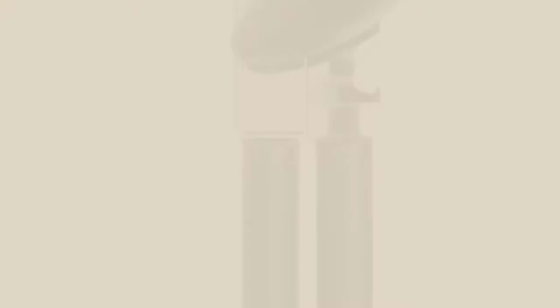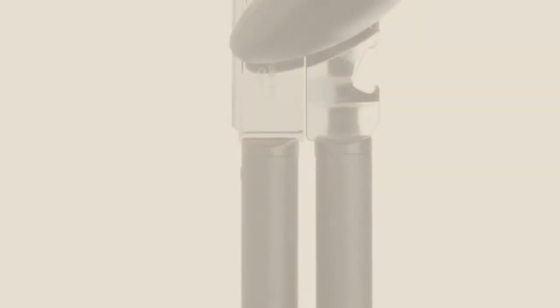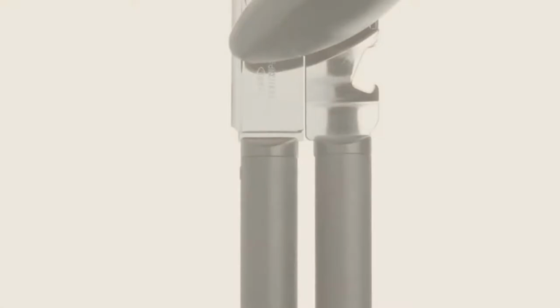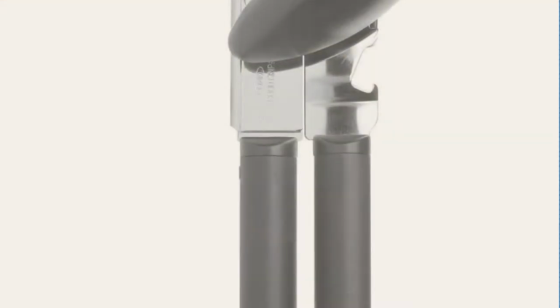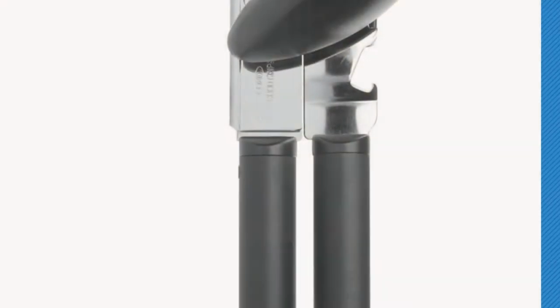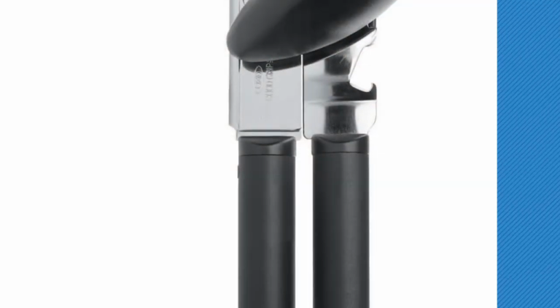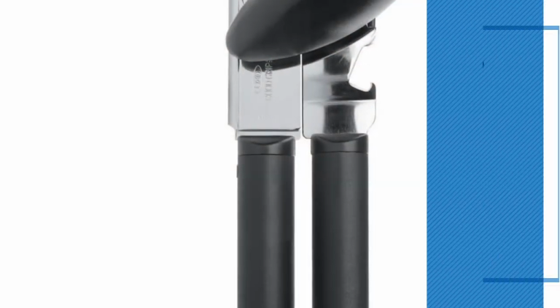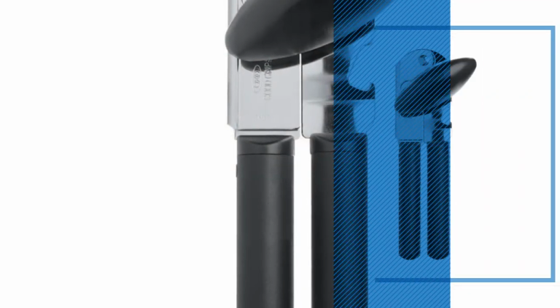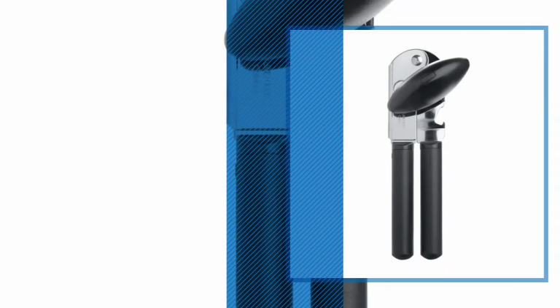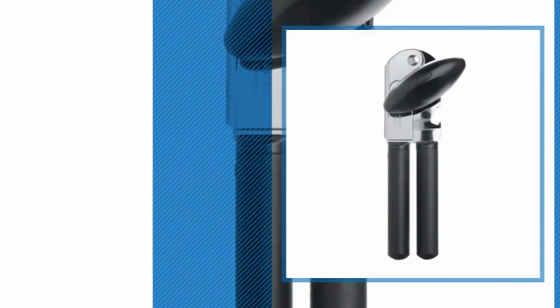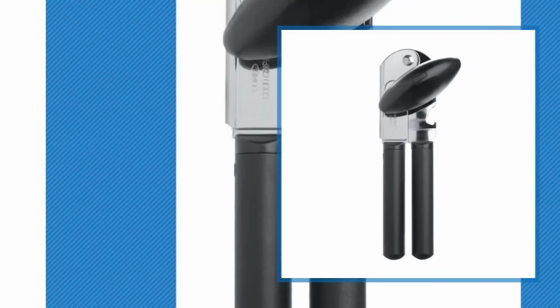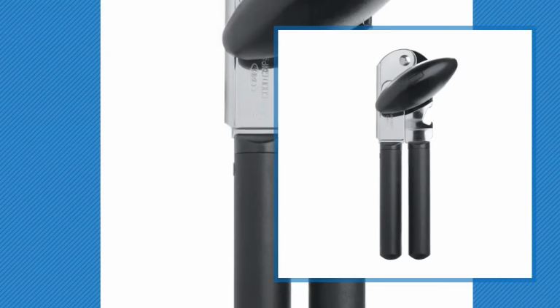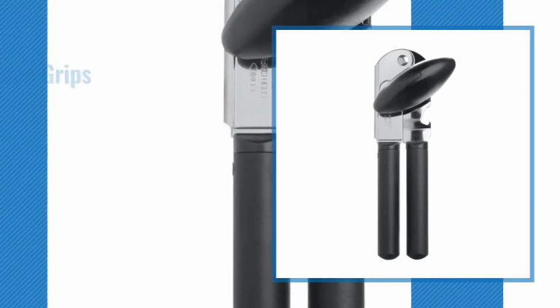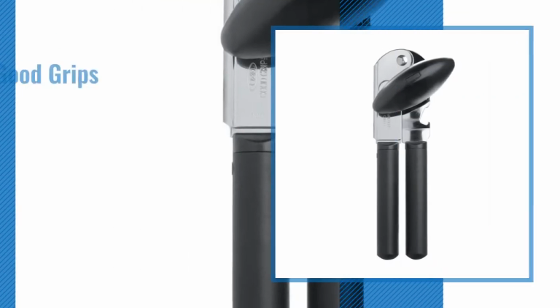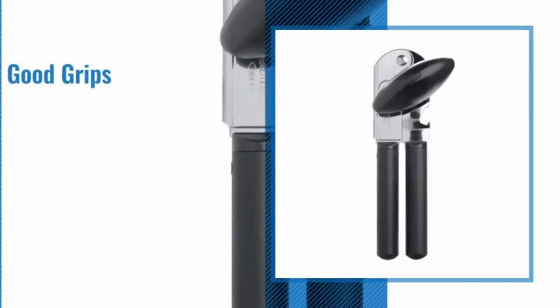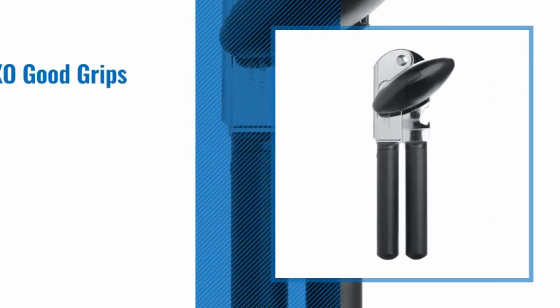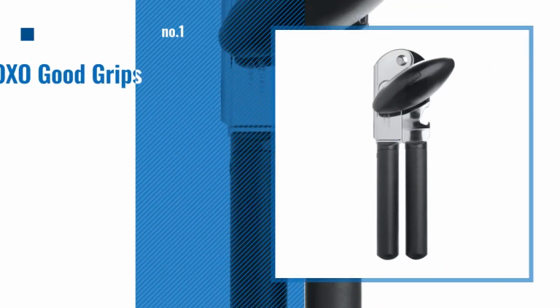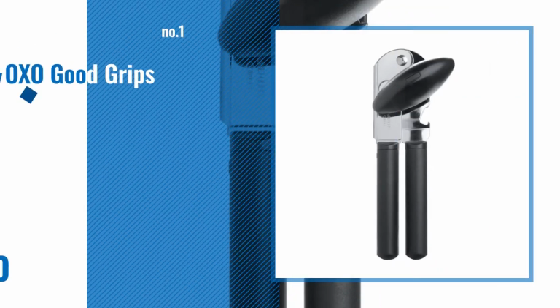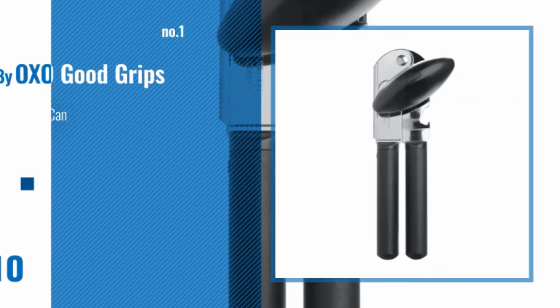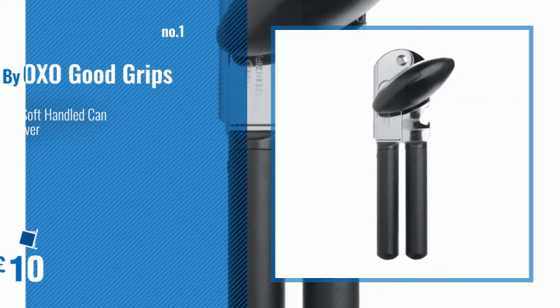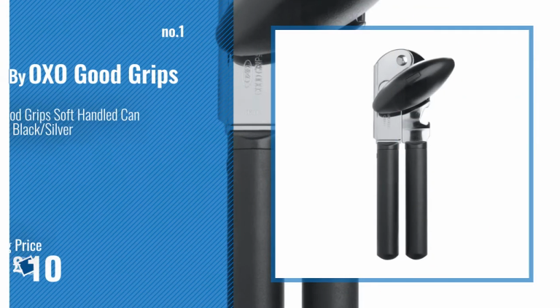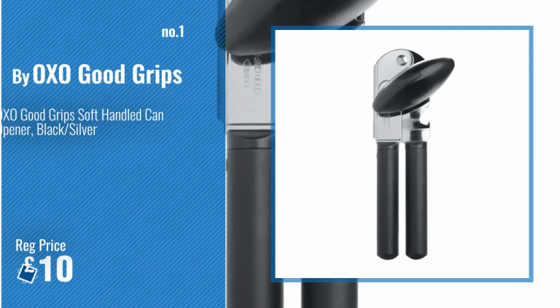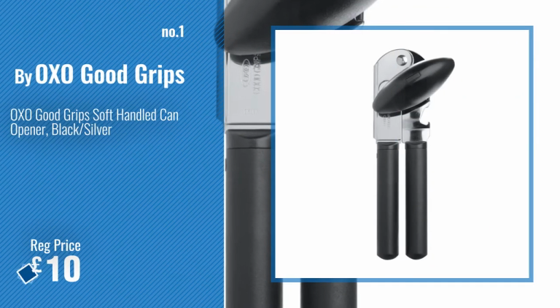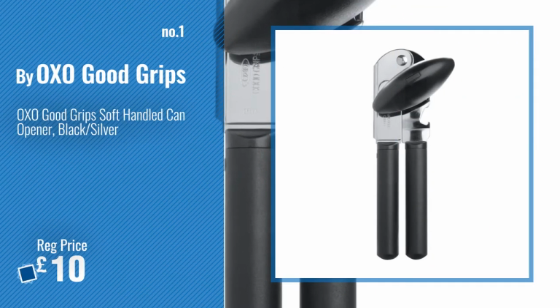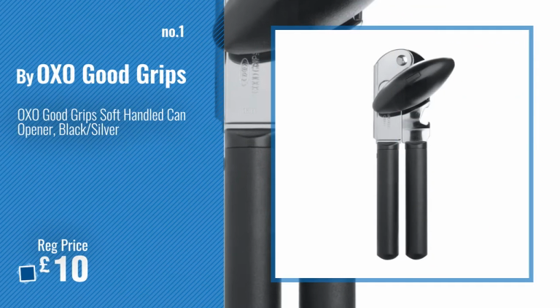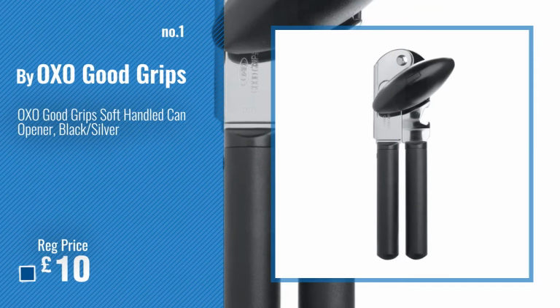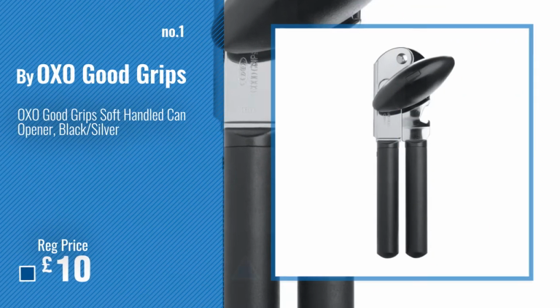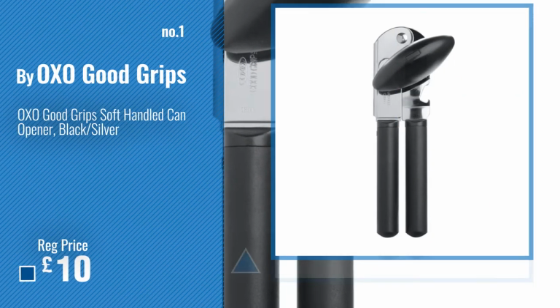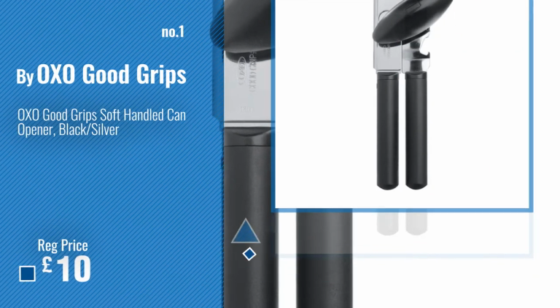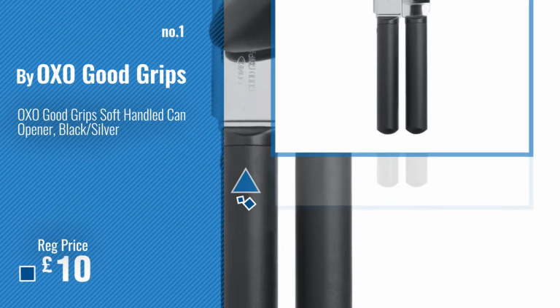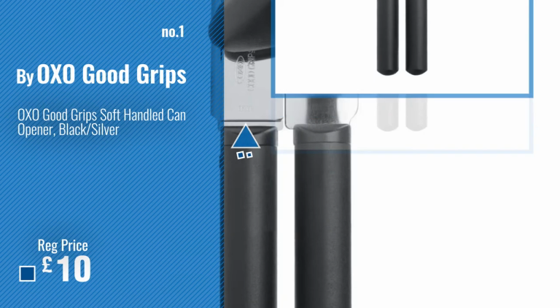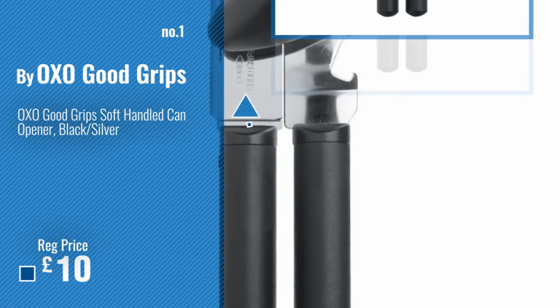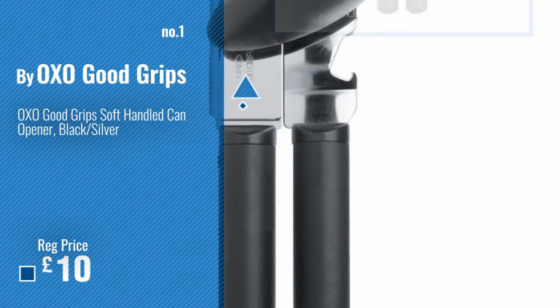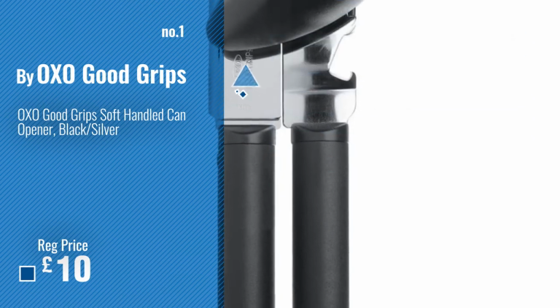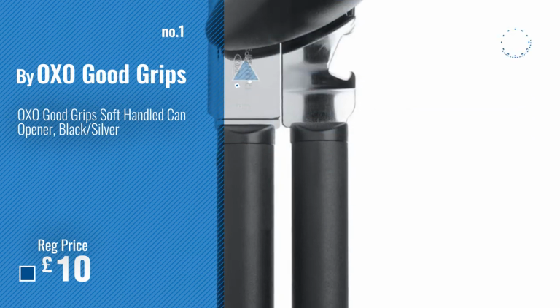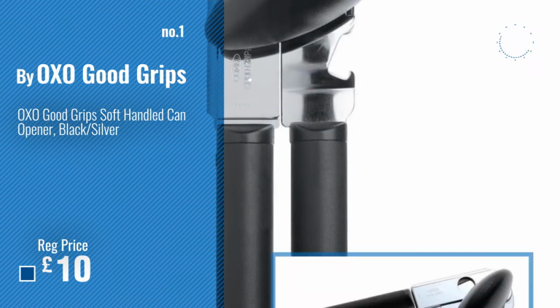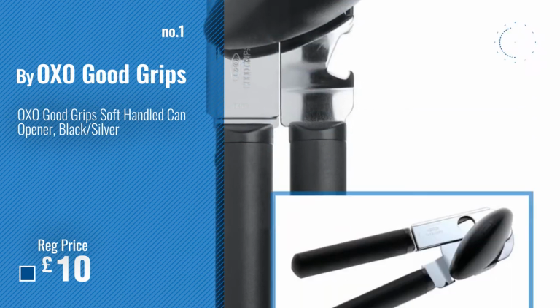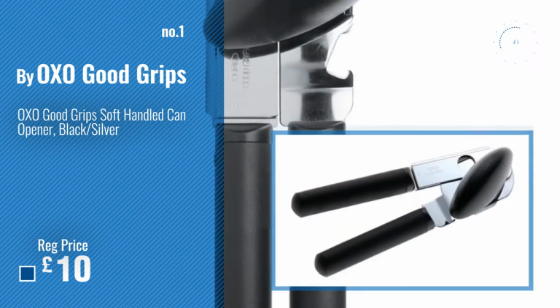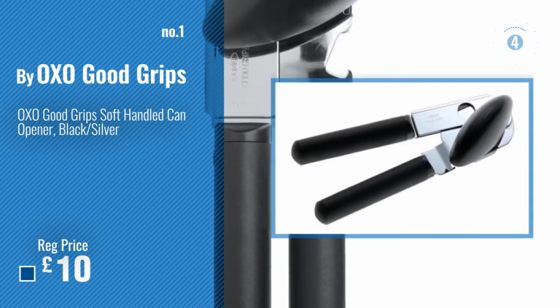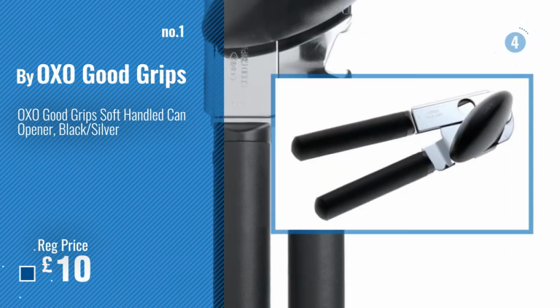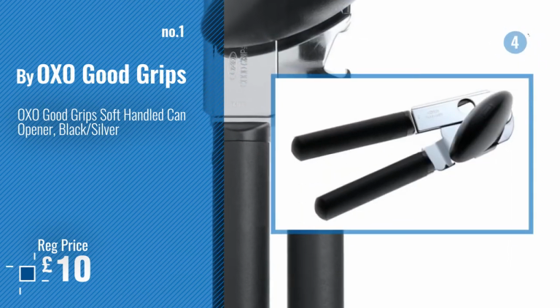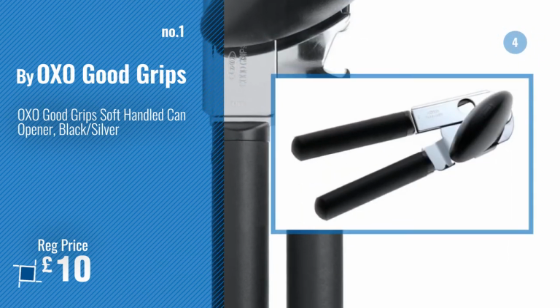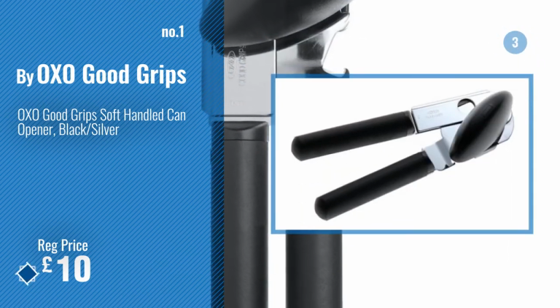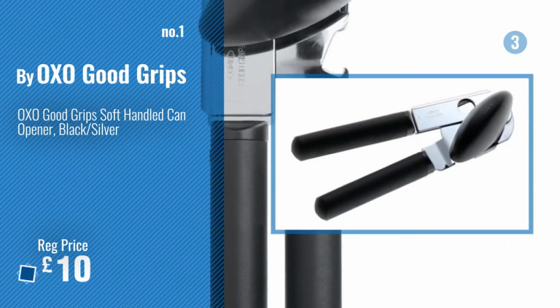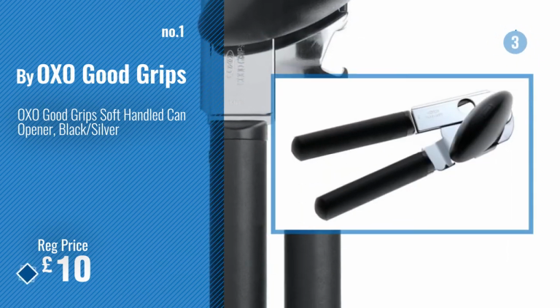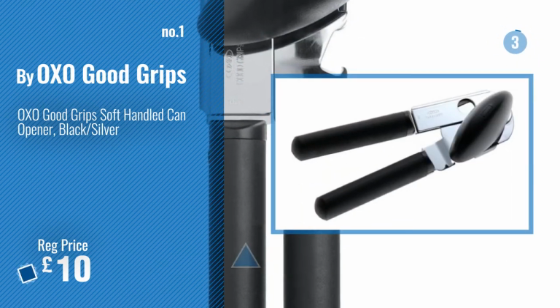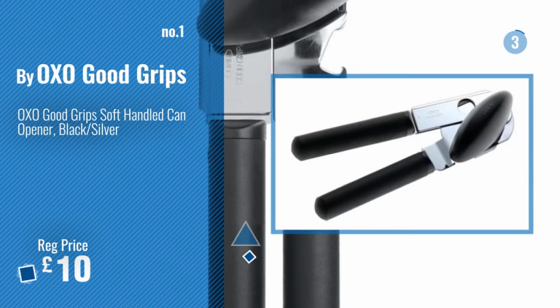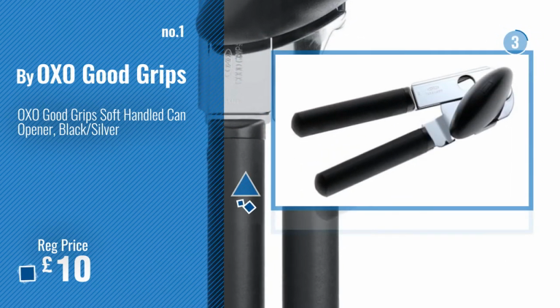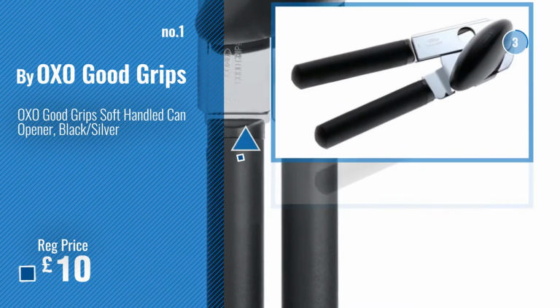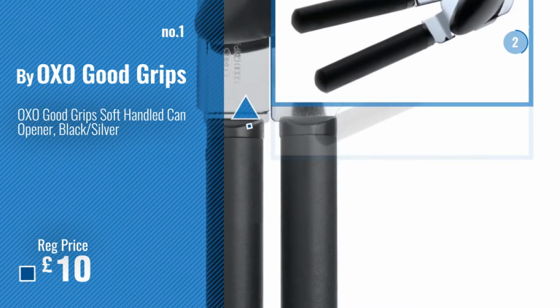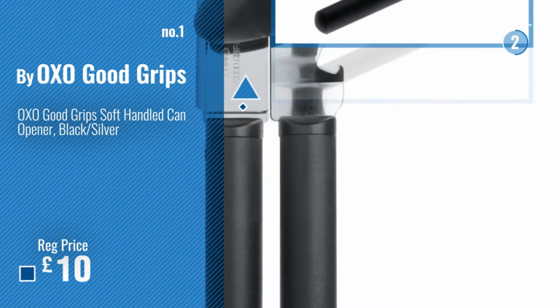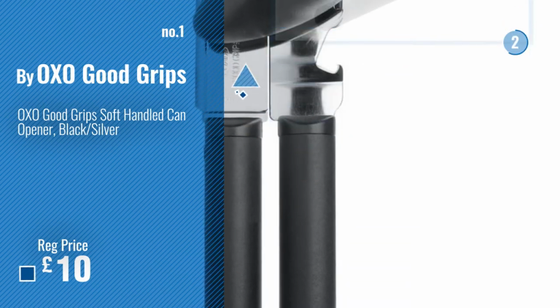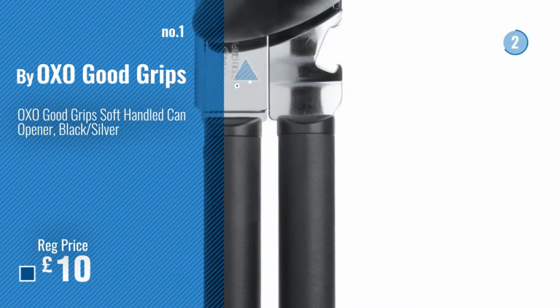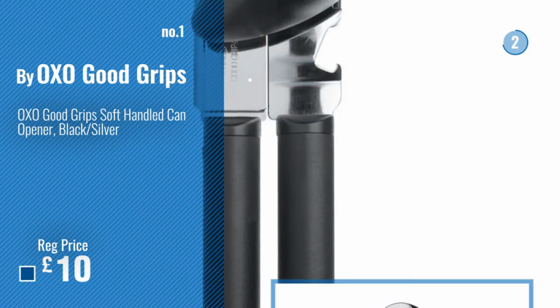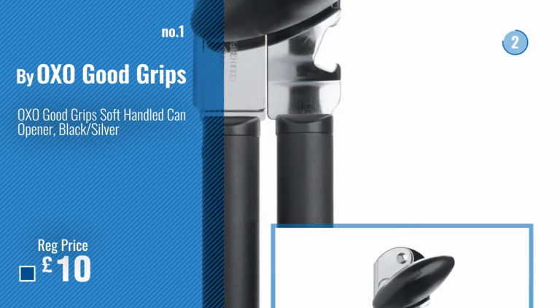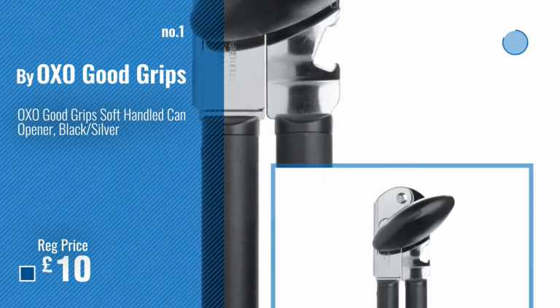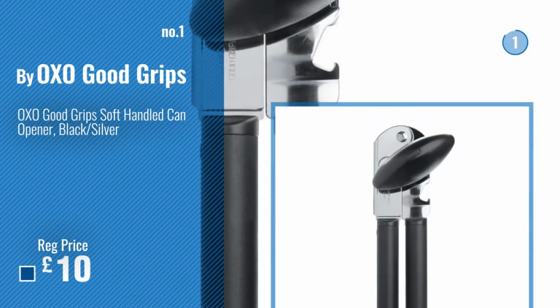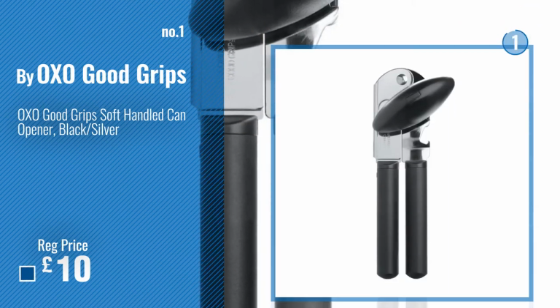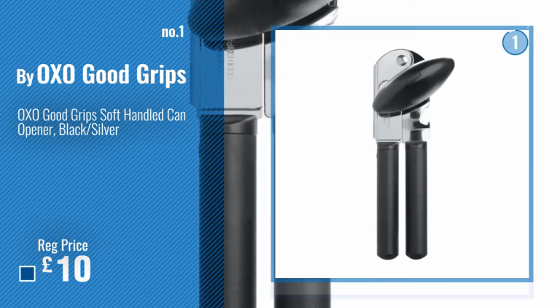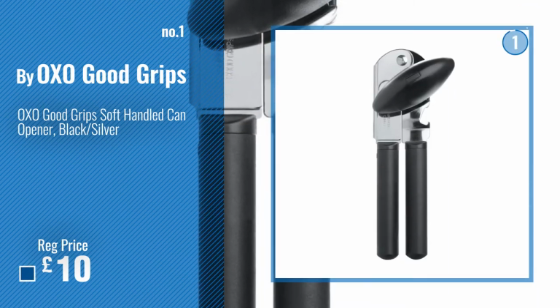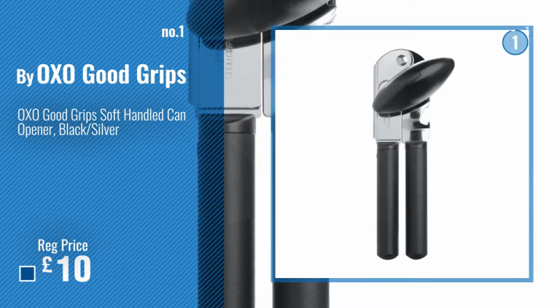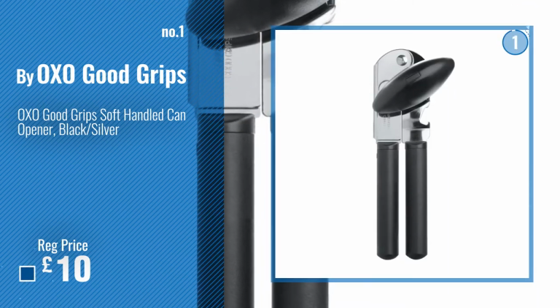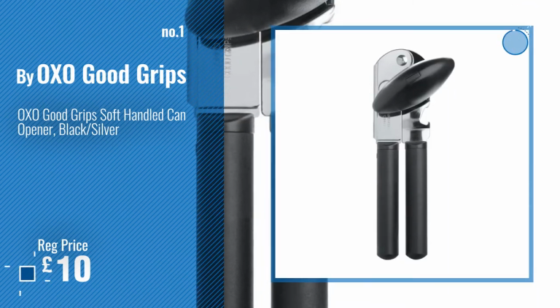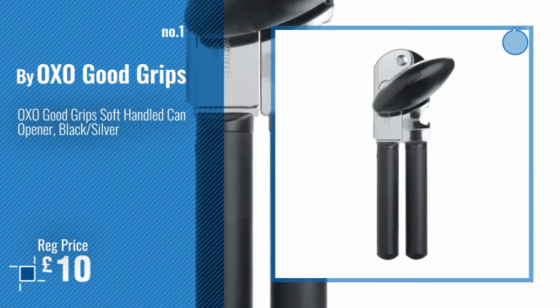Number 1, Best Seller, by OXO Good Grips. Watch this video and choose your favorite.